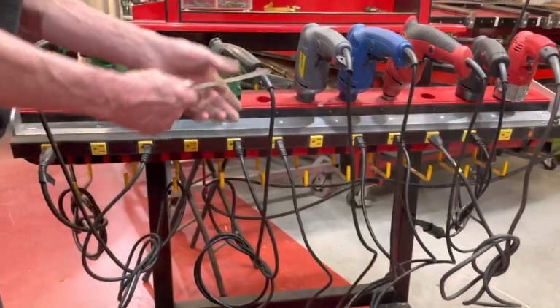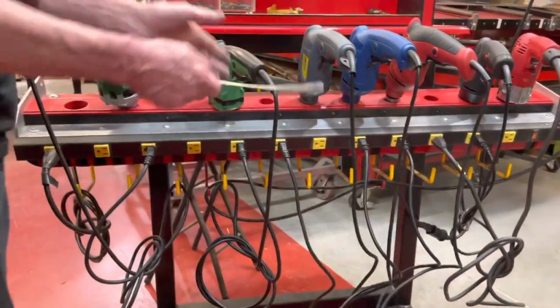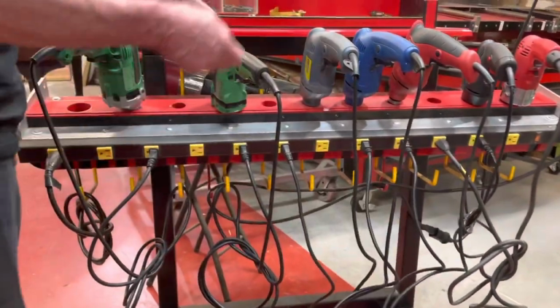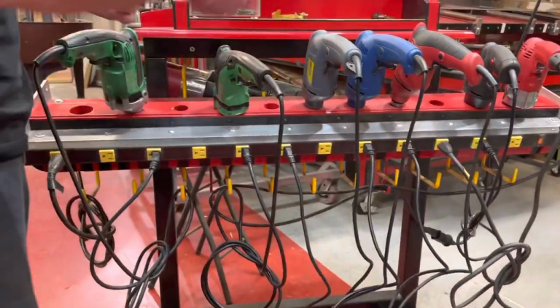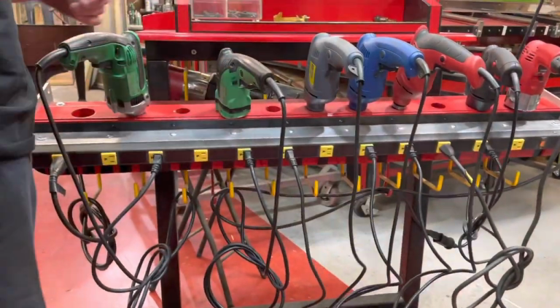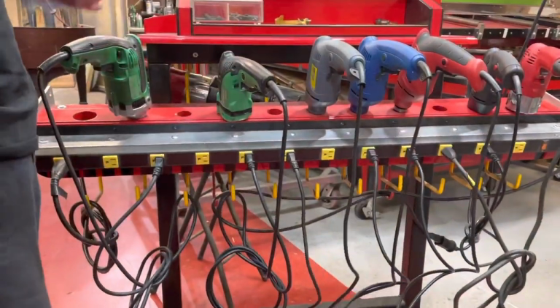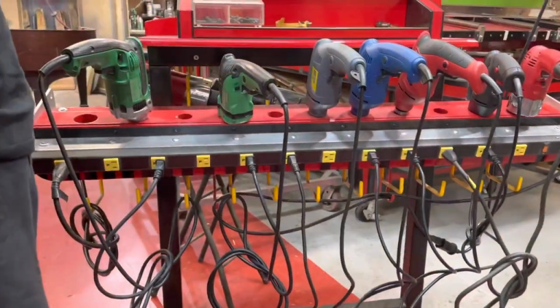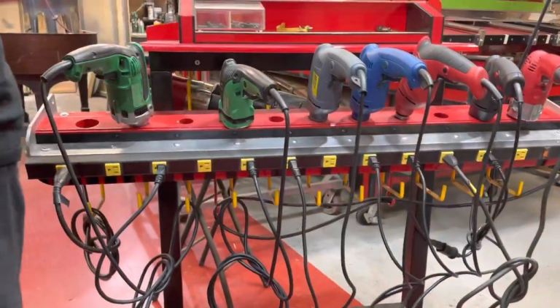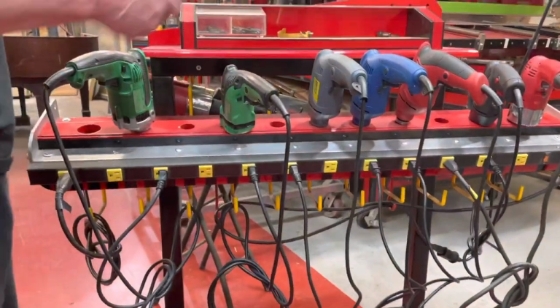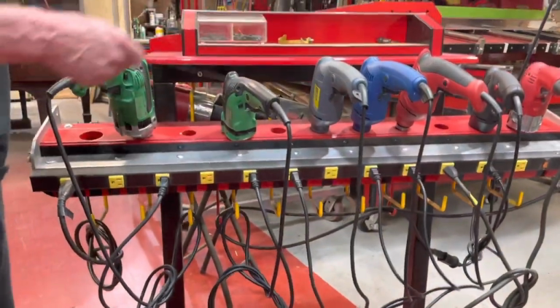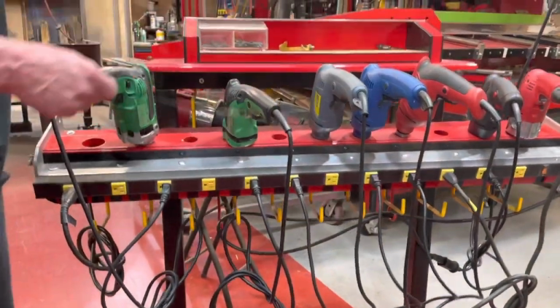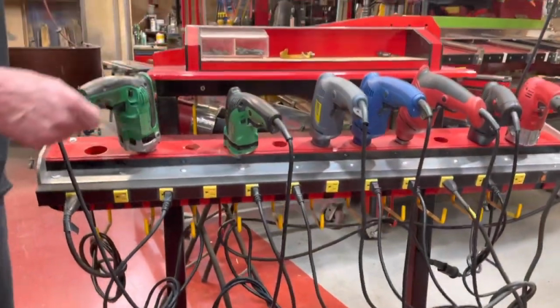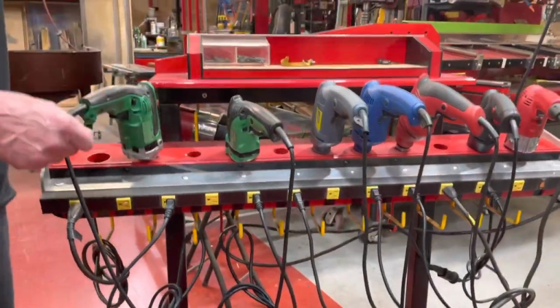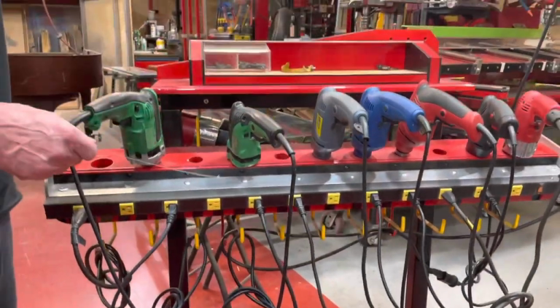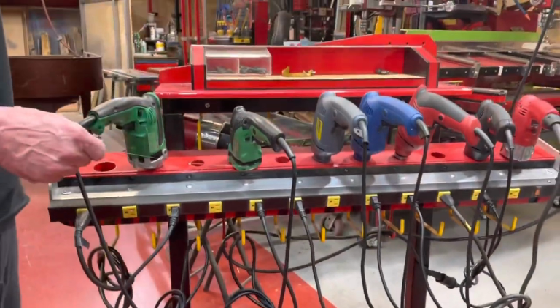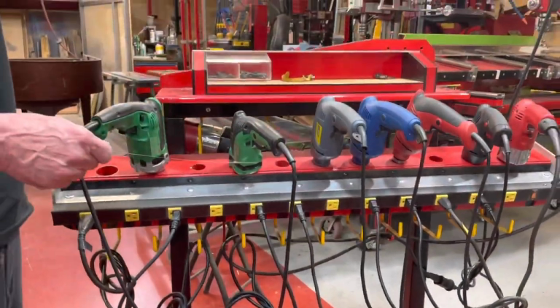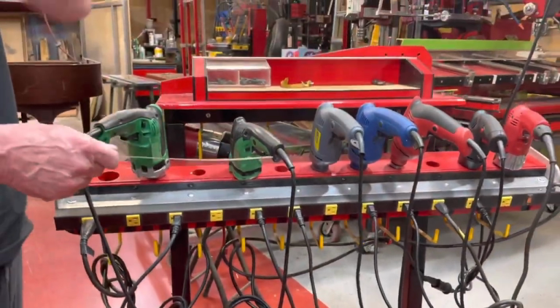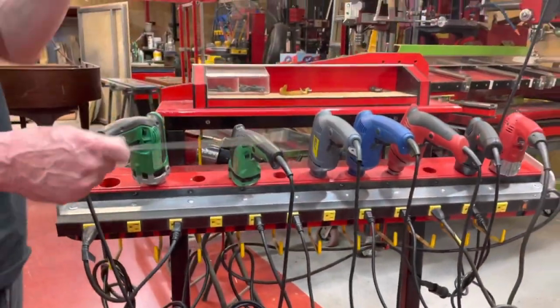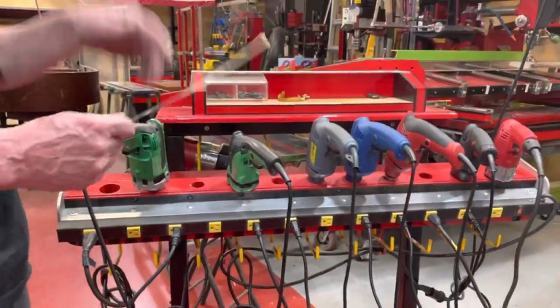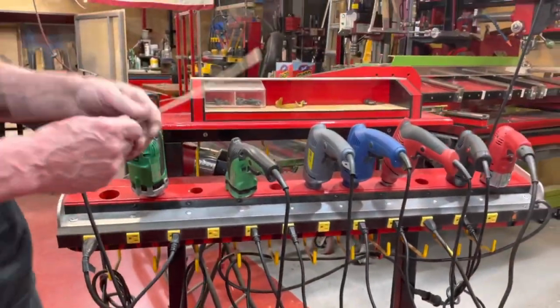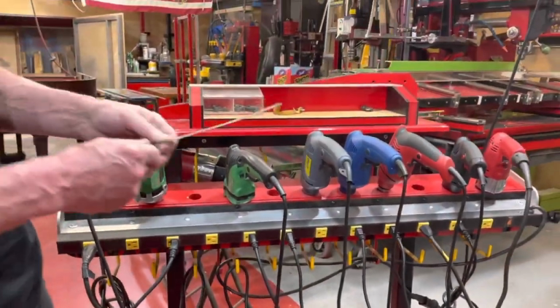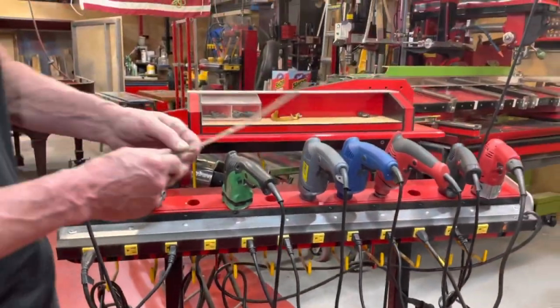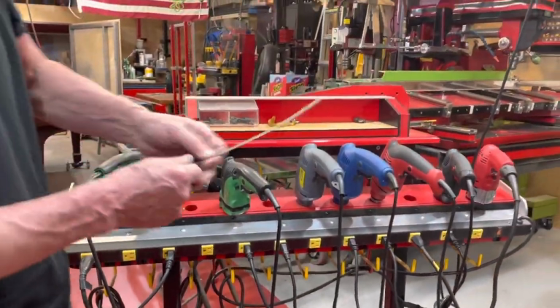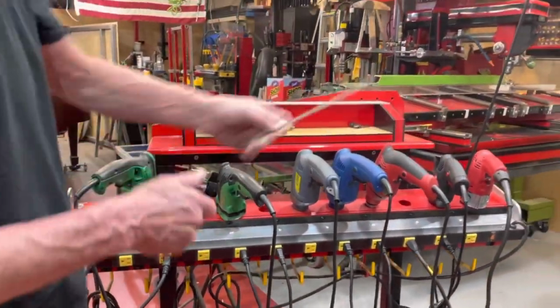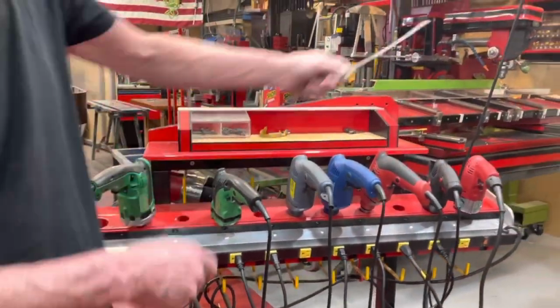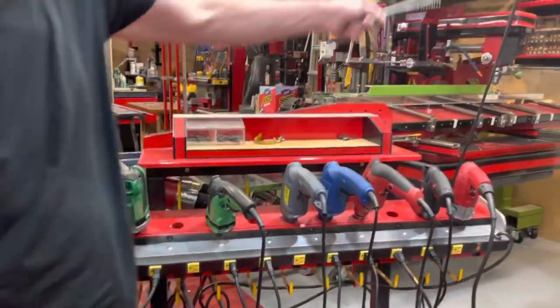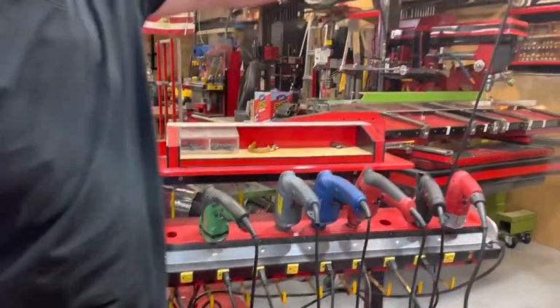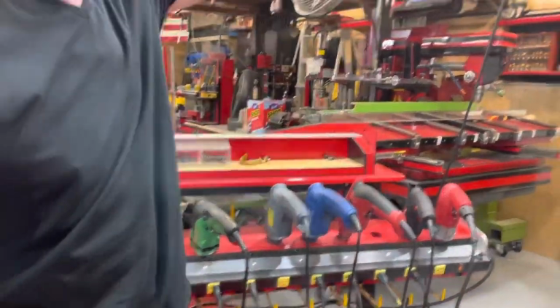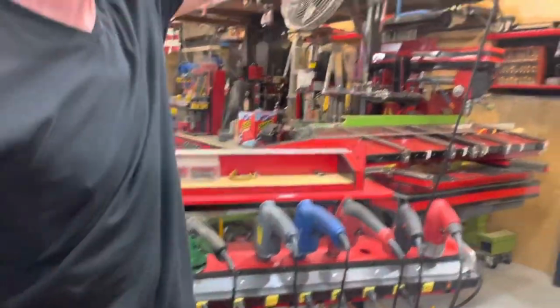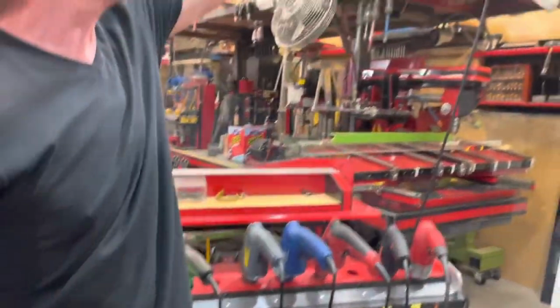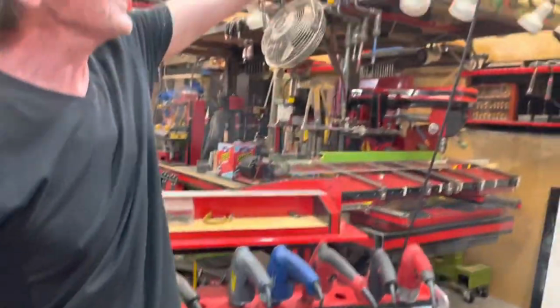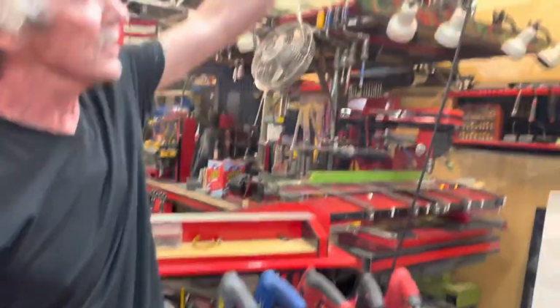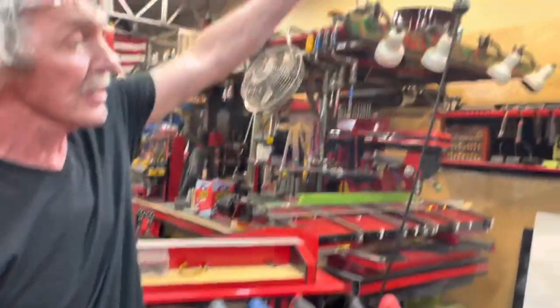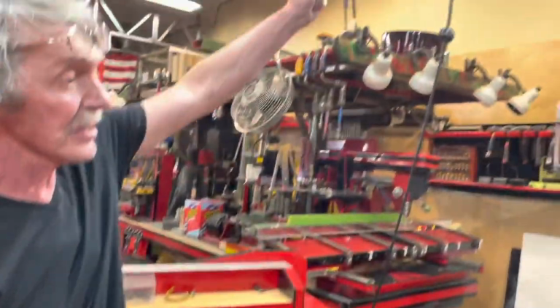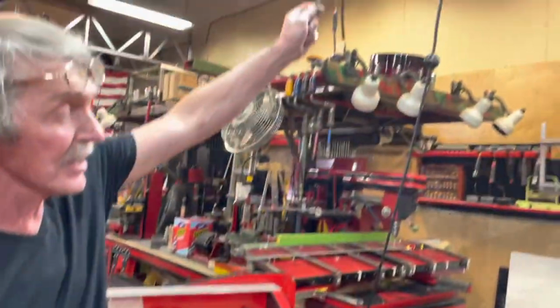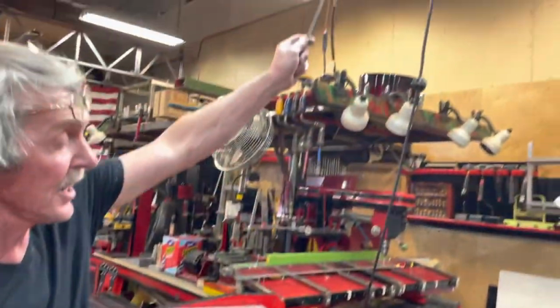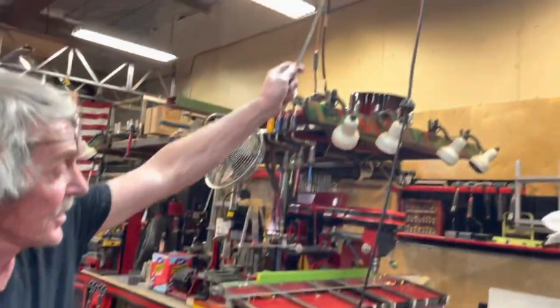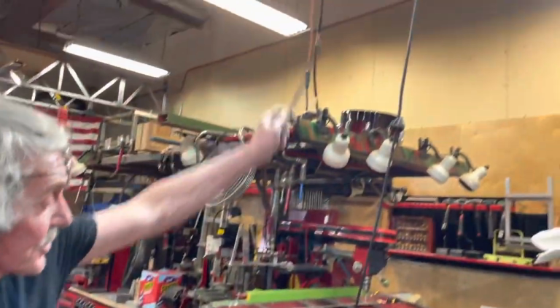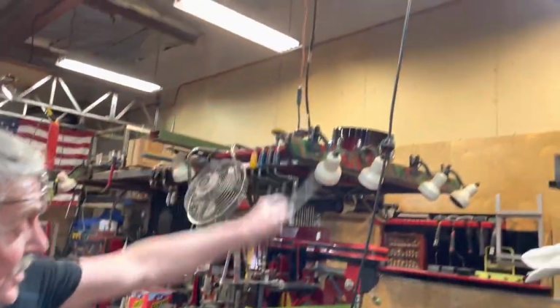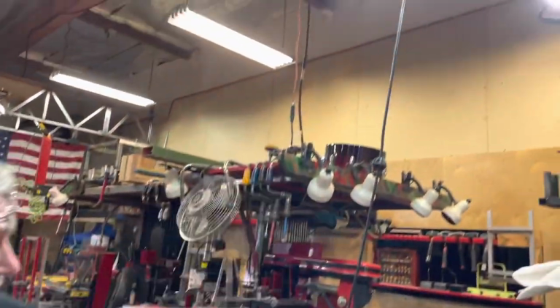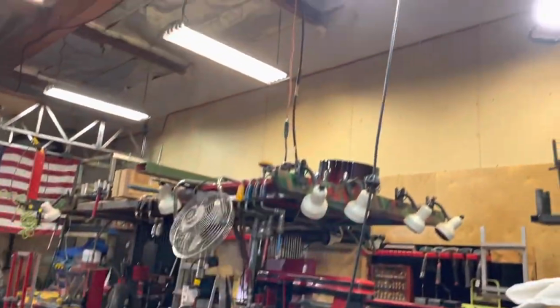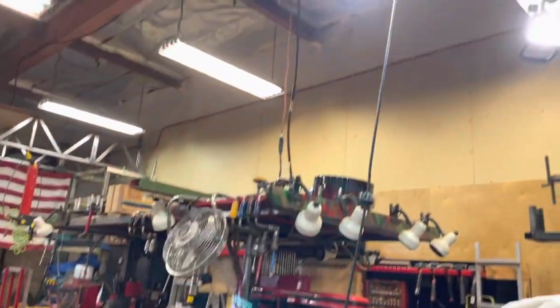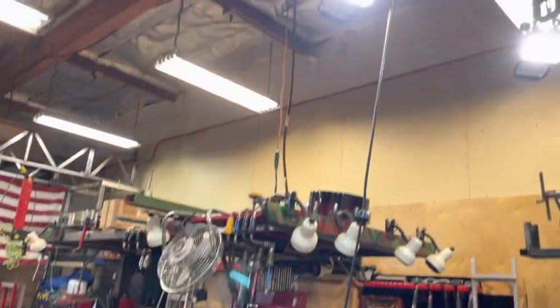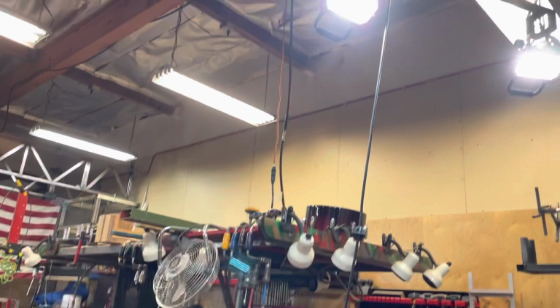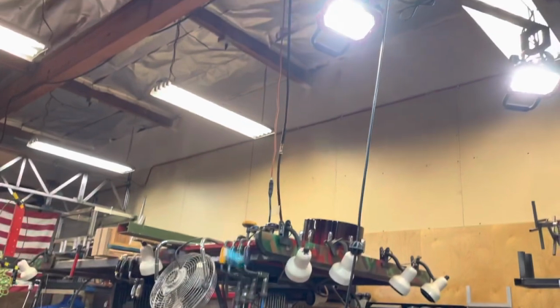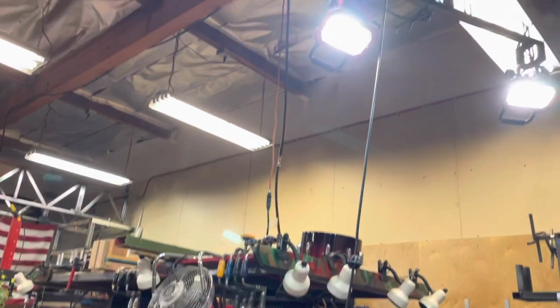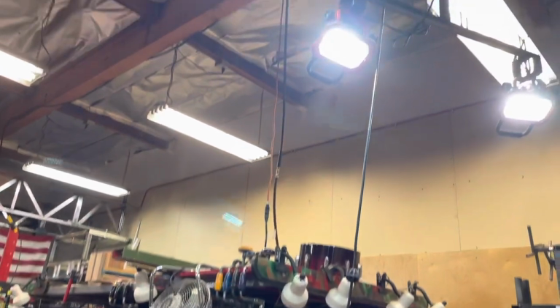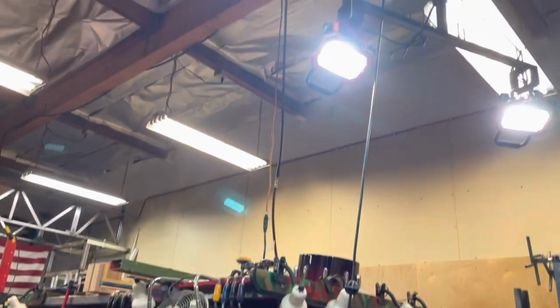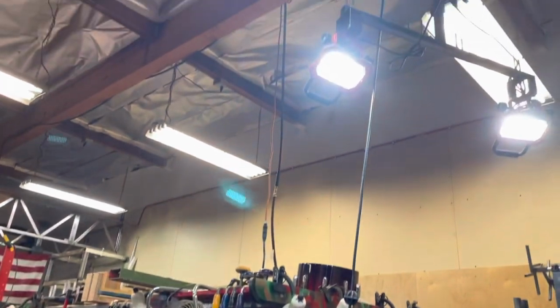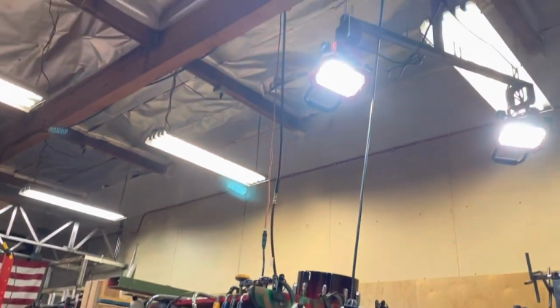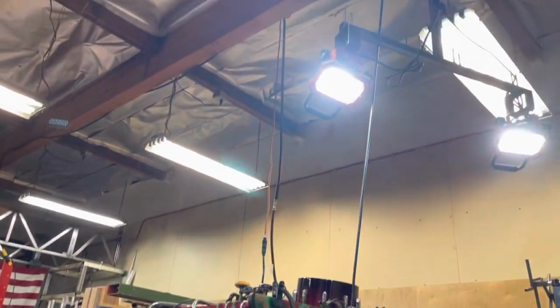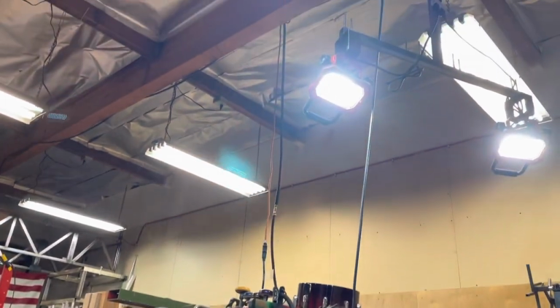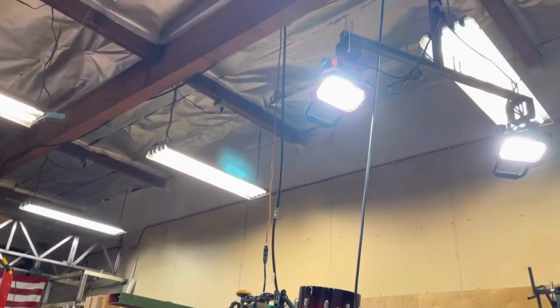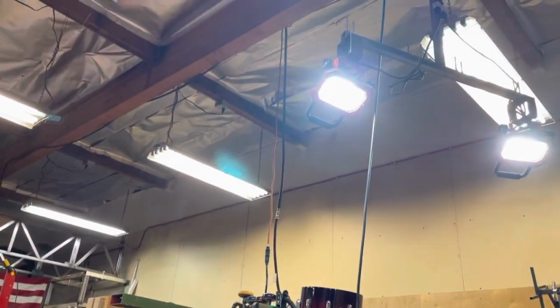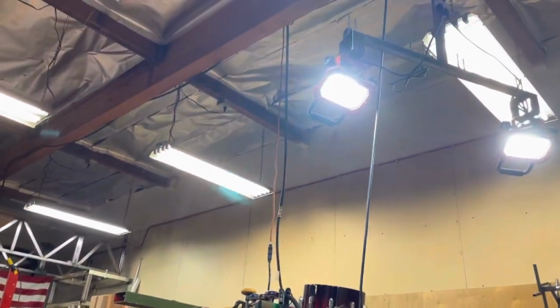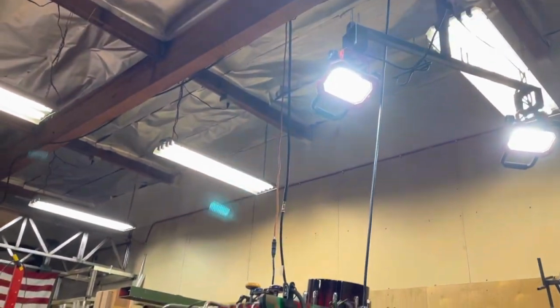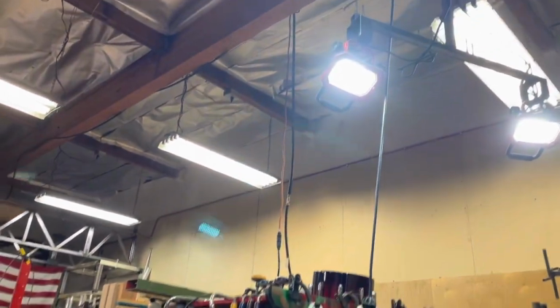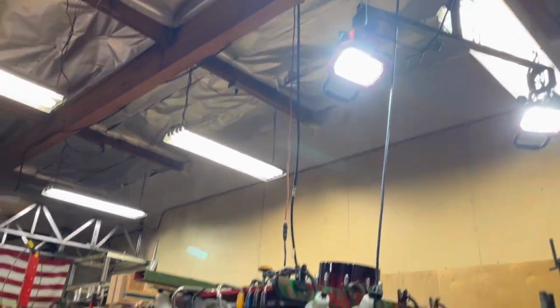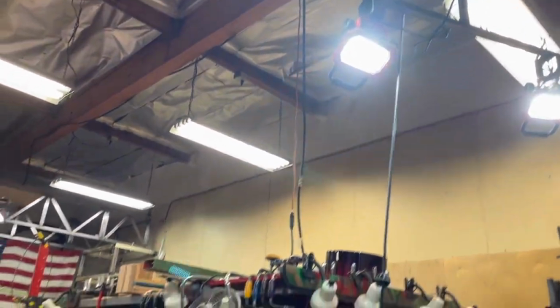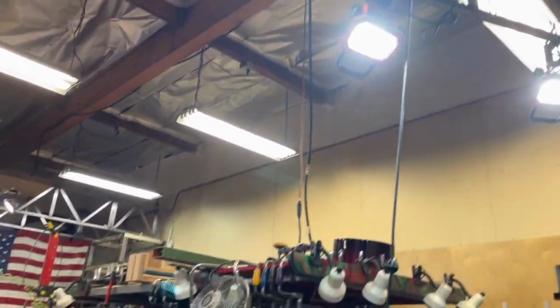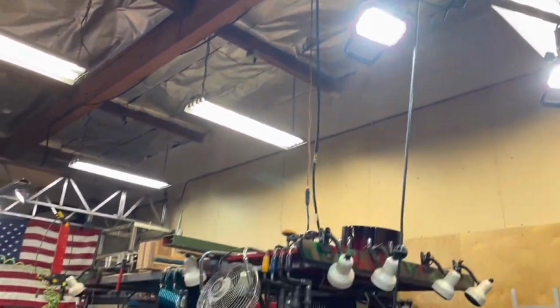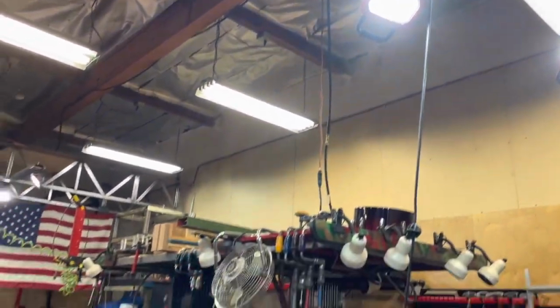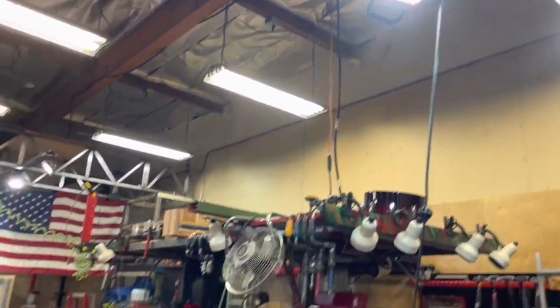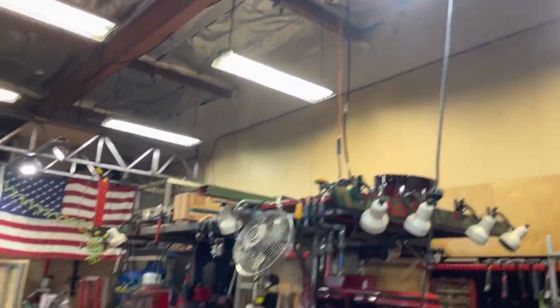Like always in my shop, the electricity goes from the top. There's nothing on the floor.